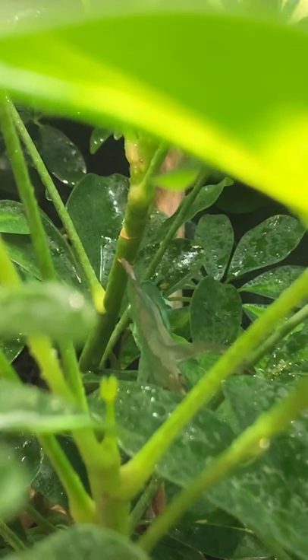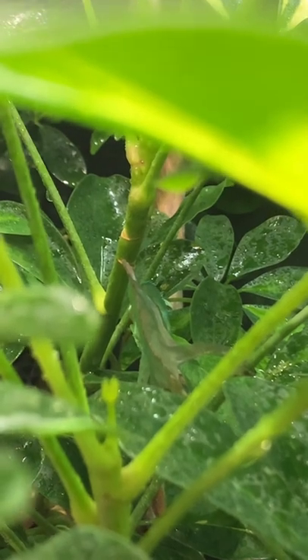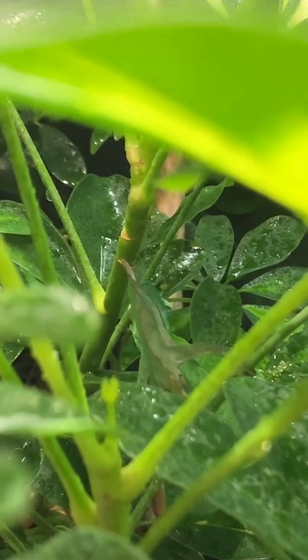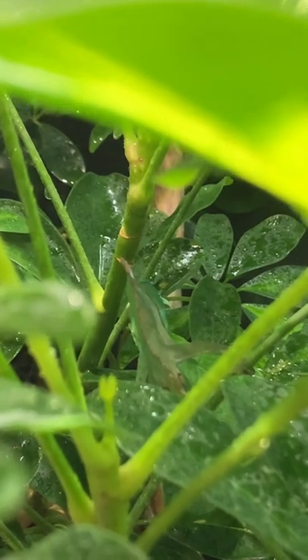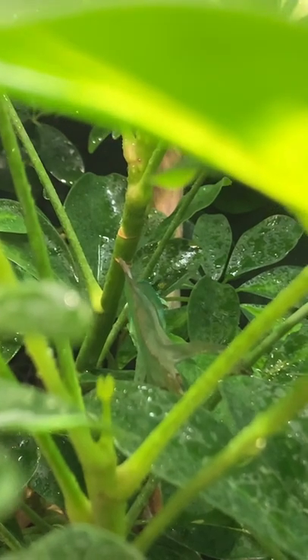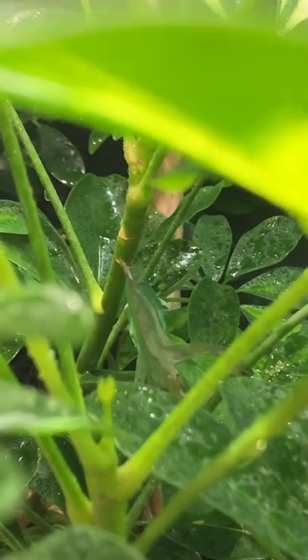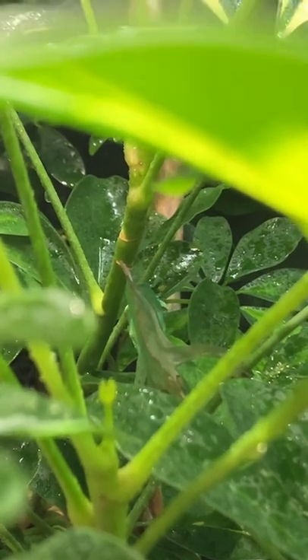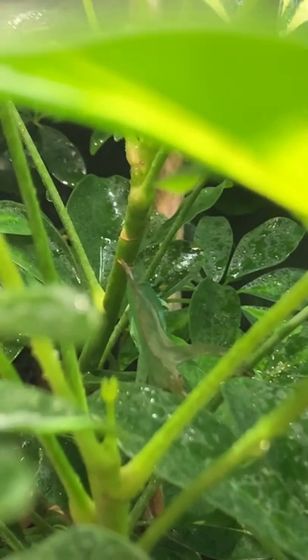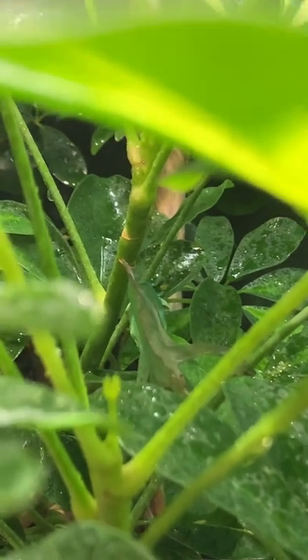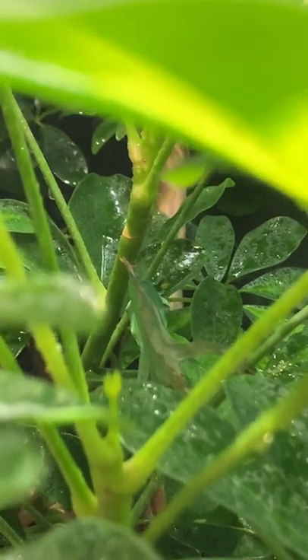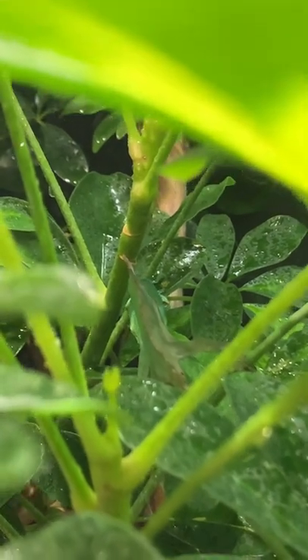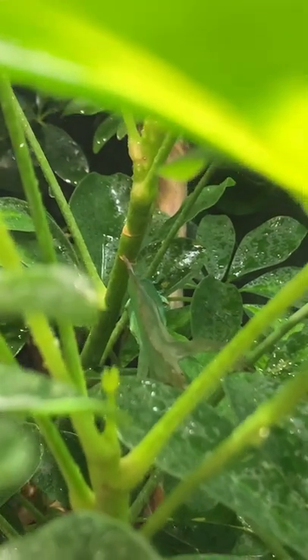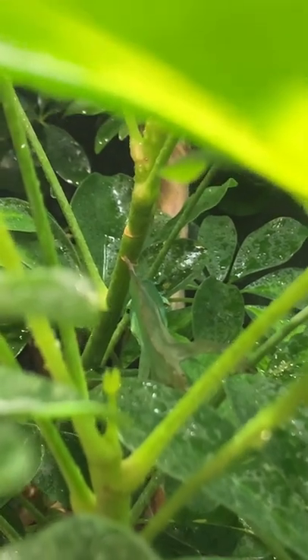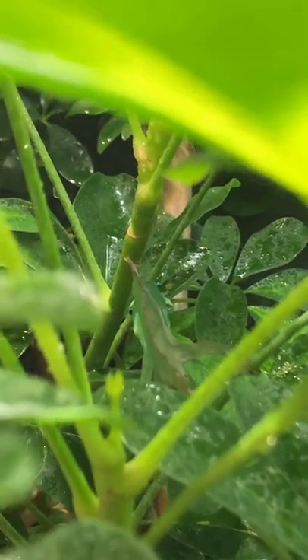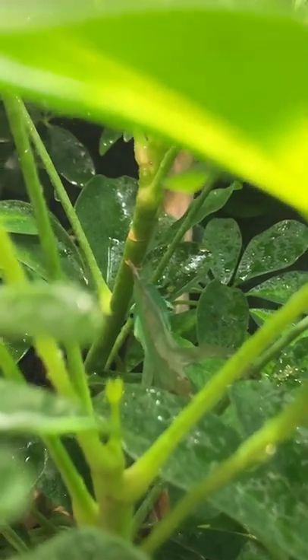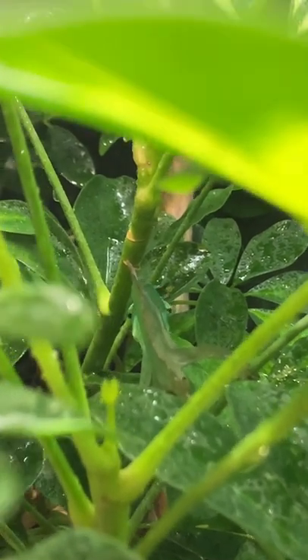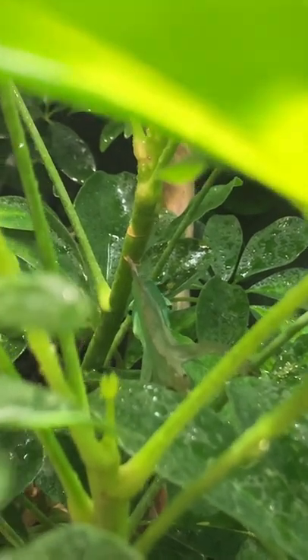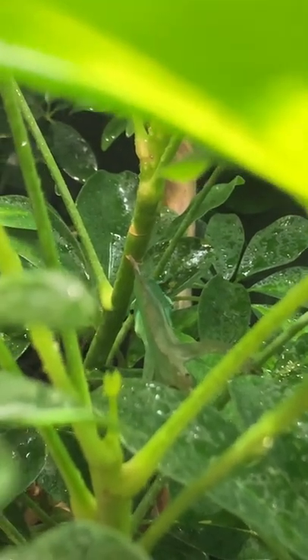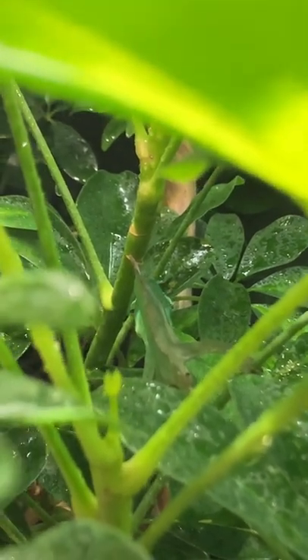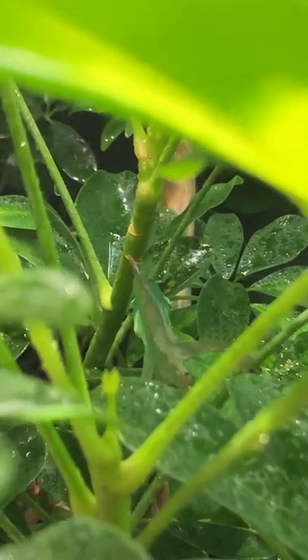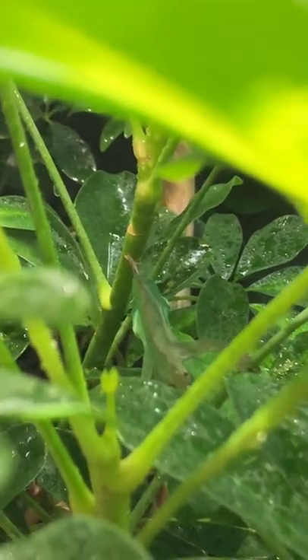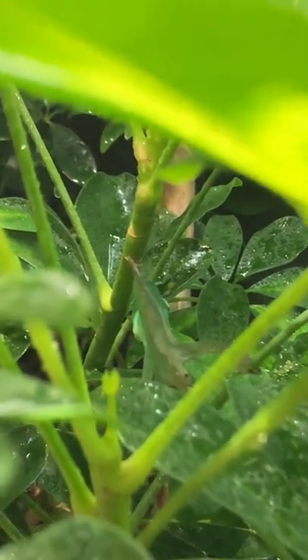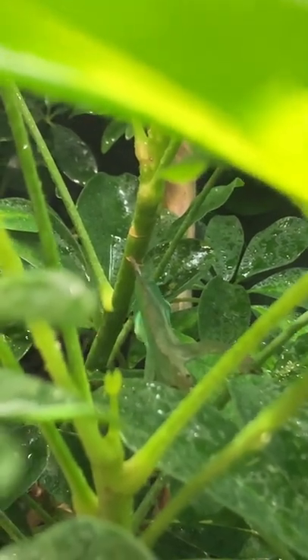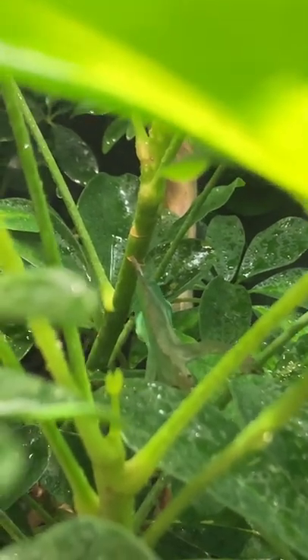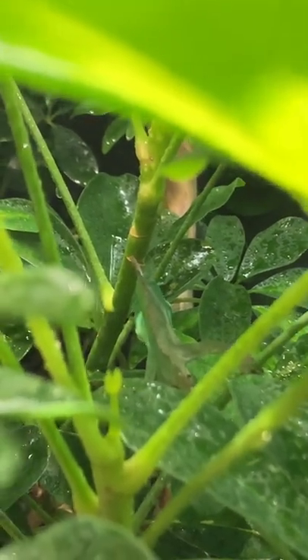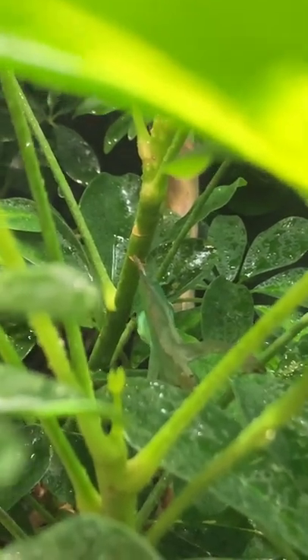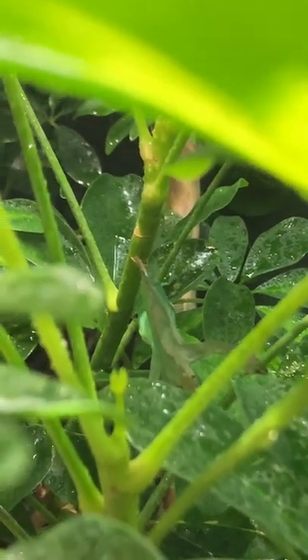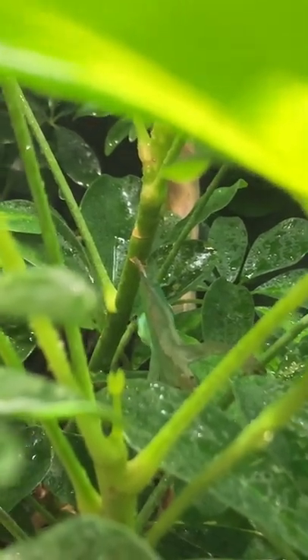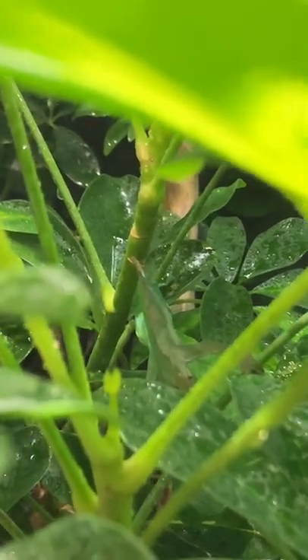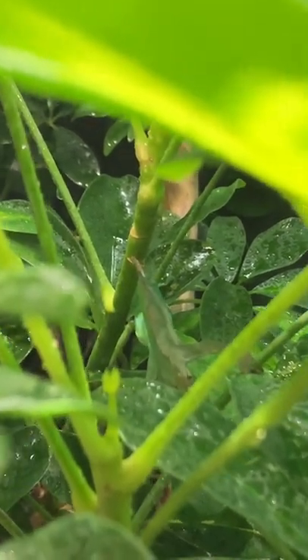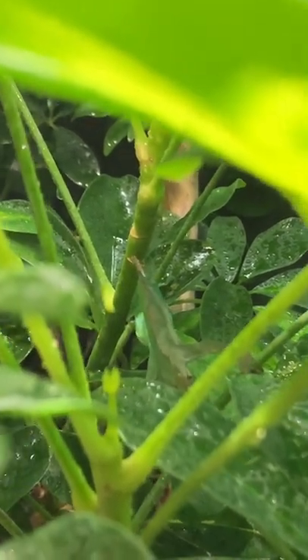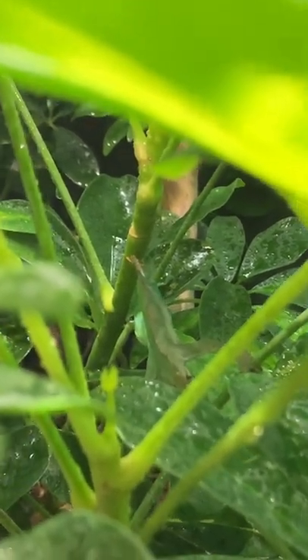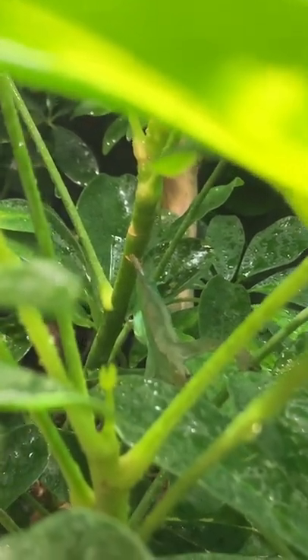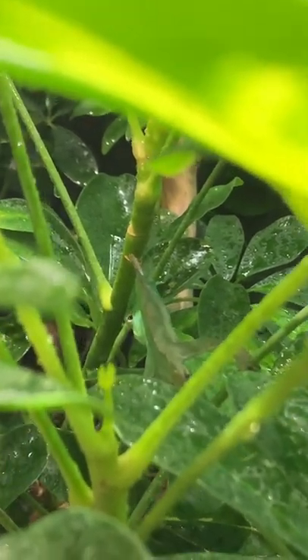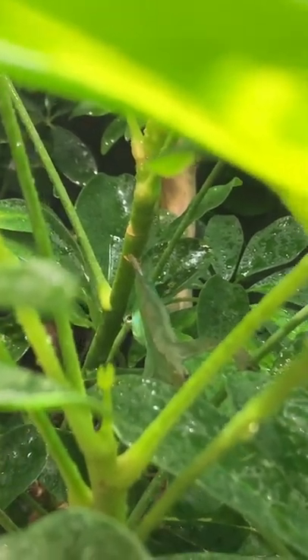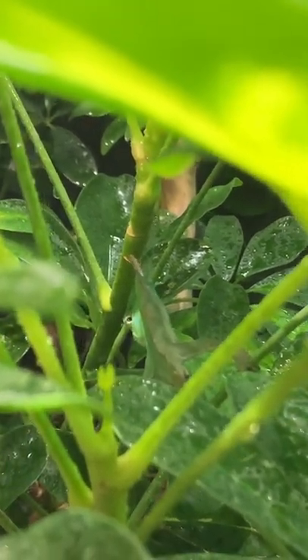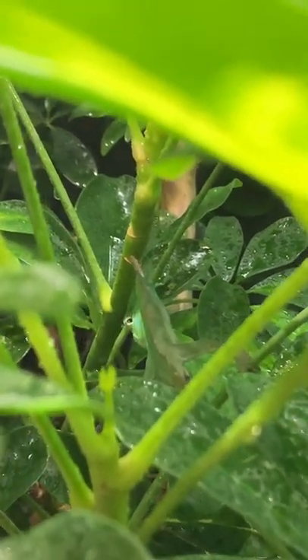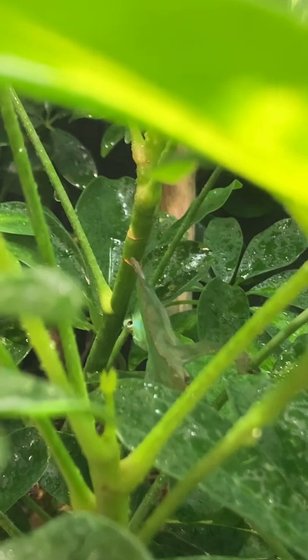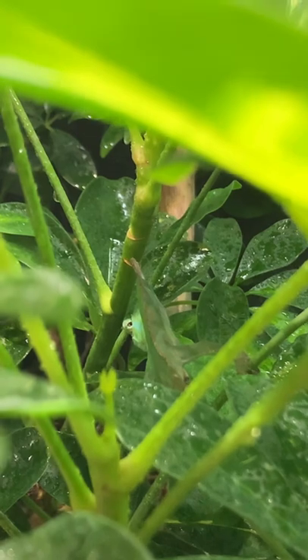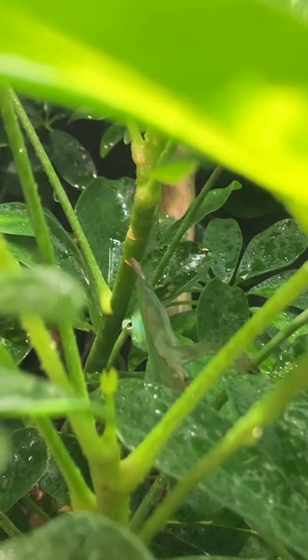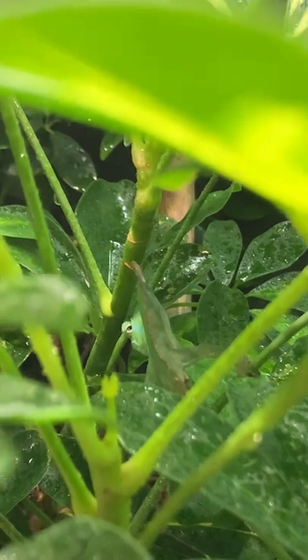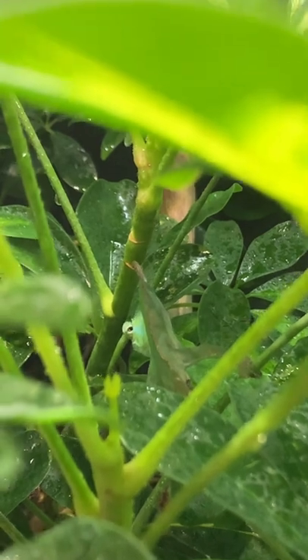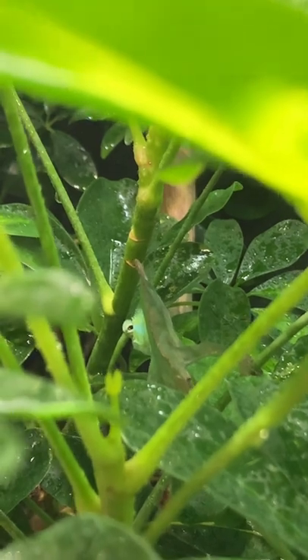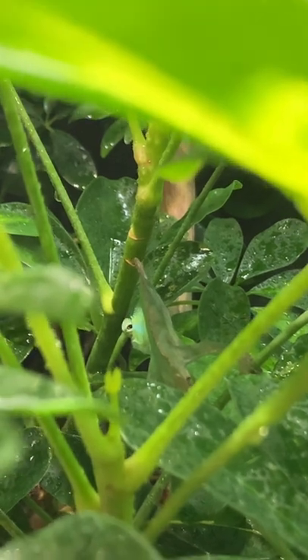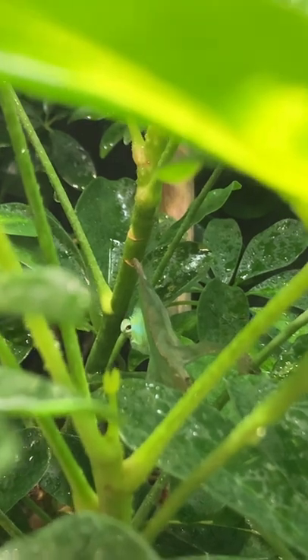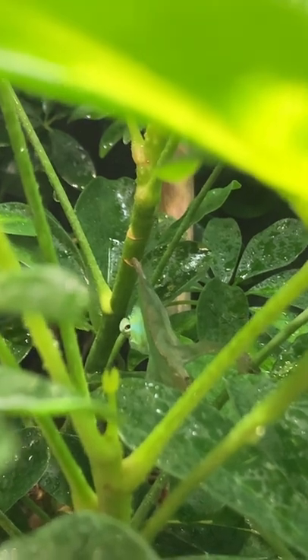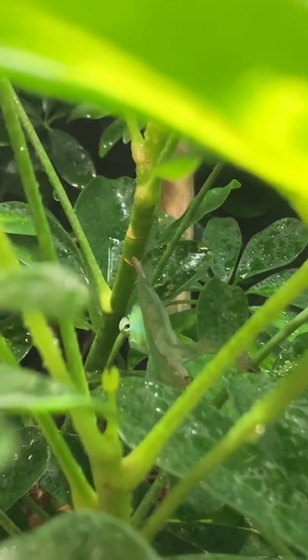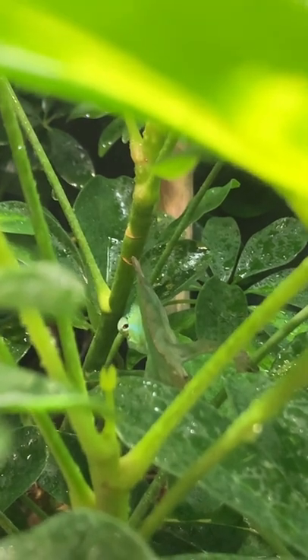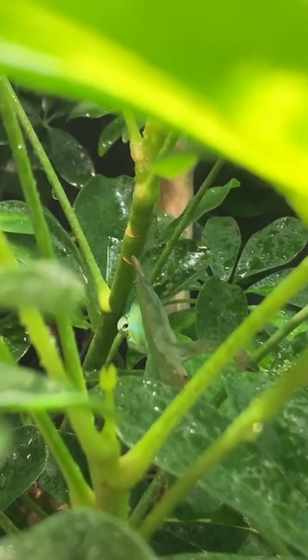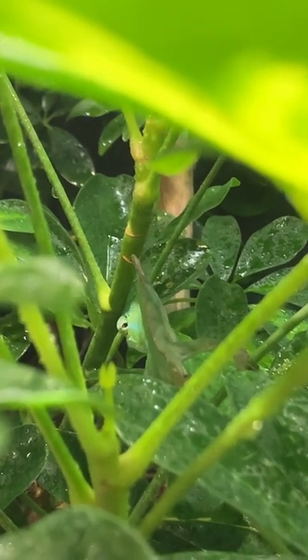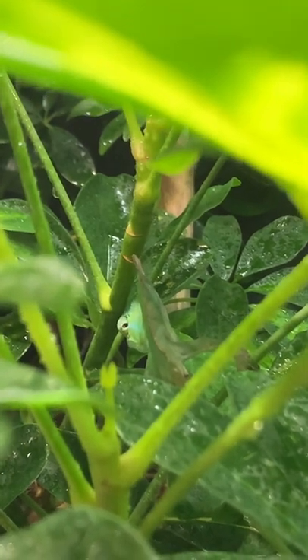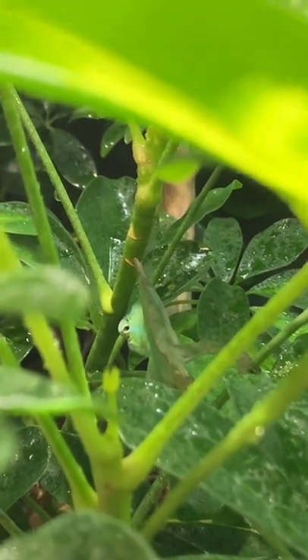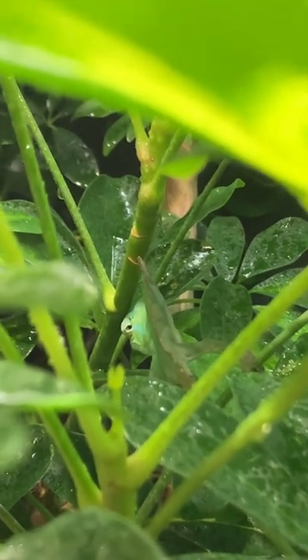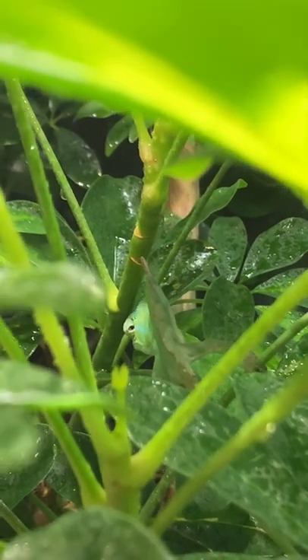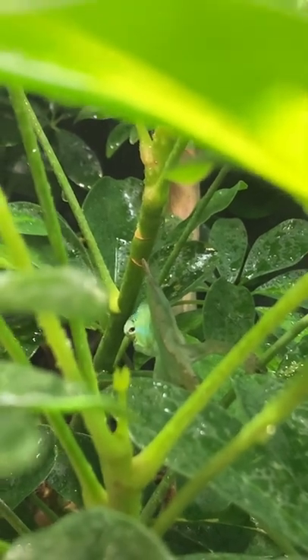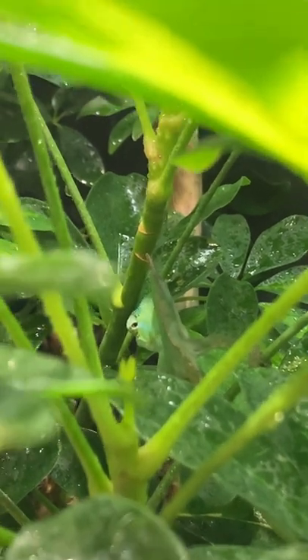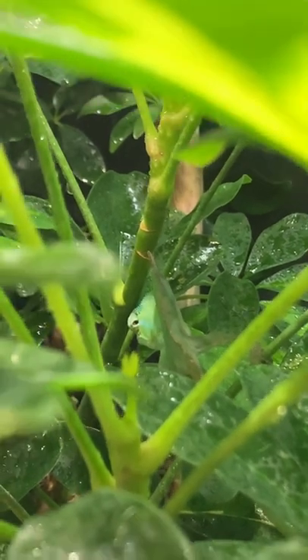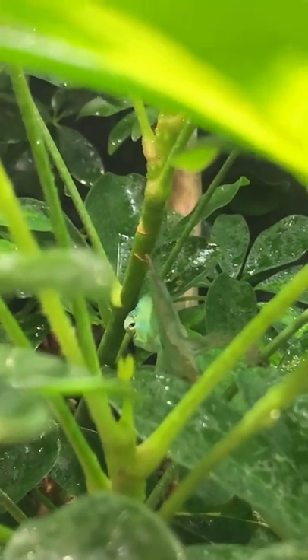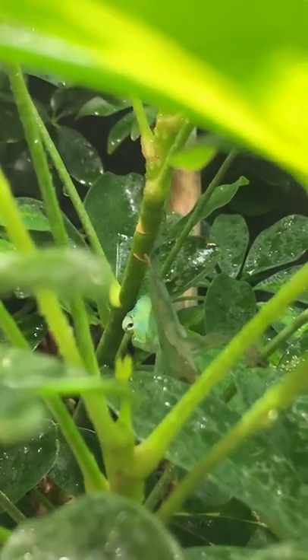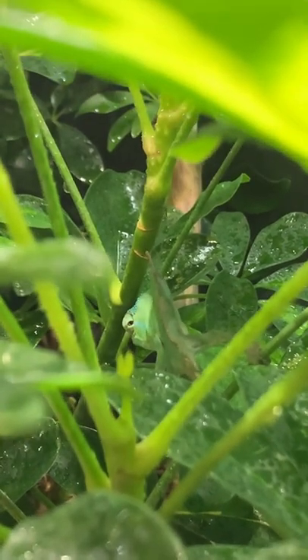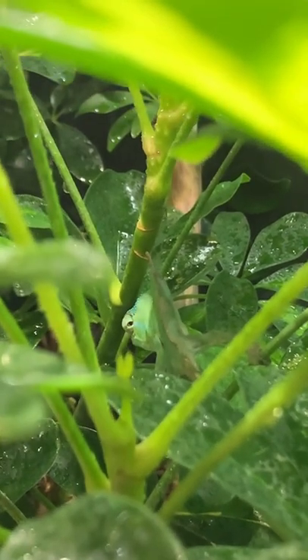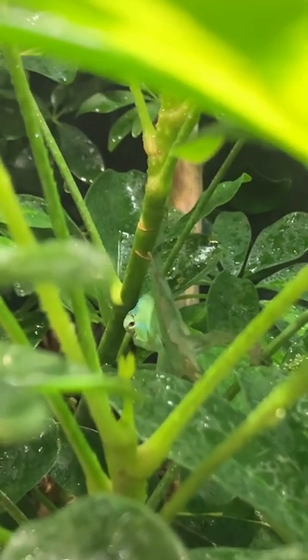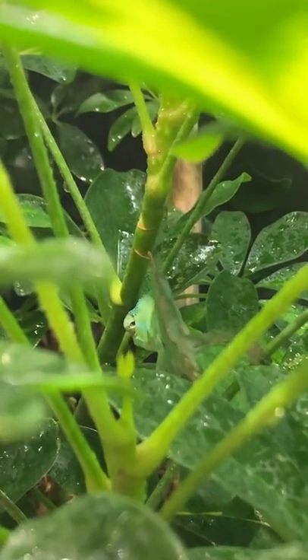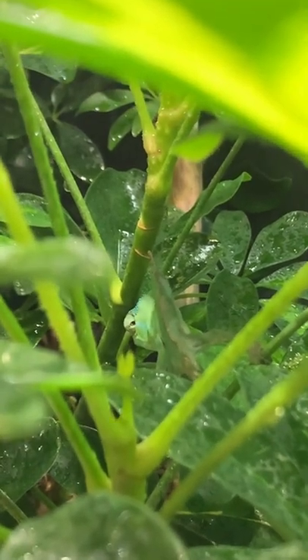See him in there? Putting his backside to me, so I can't tell that it's a chameleon. Oh, there he is, giving me the stink eye.